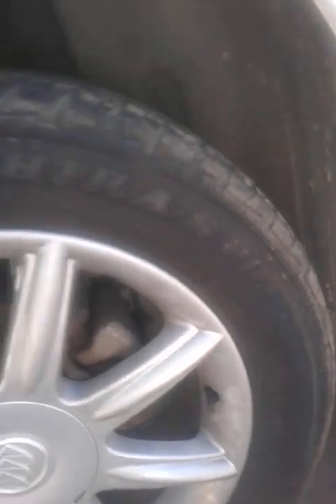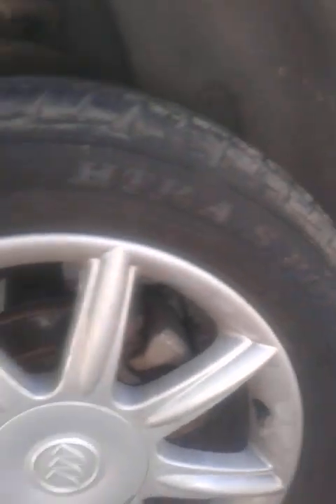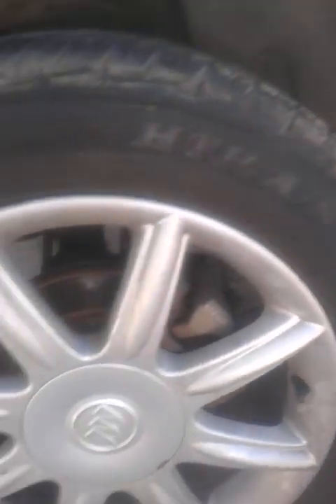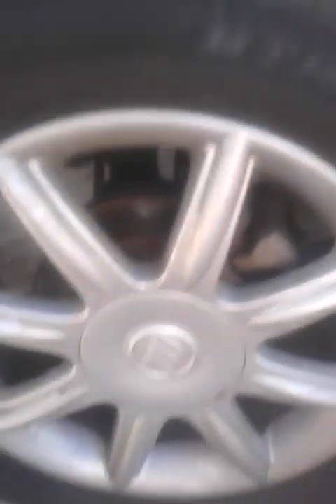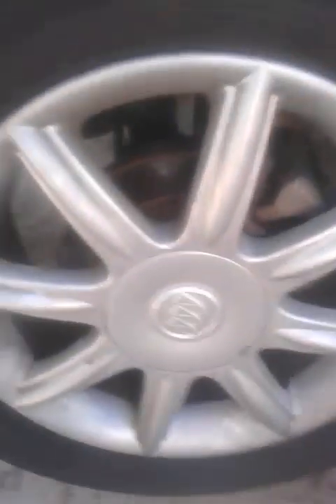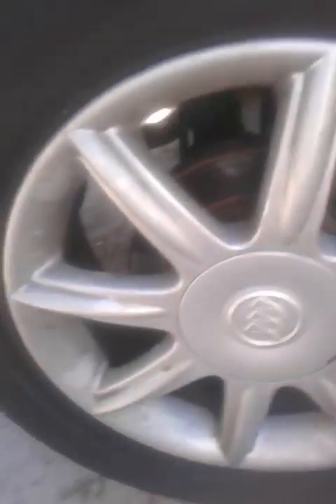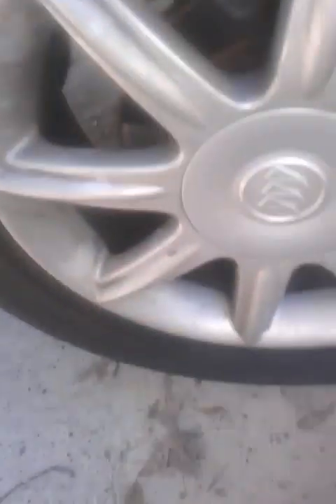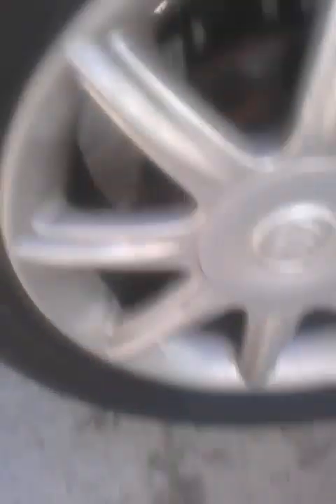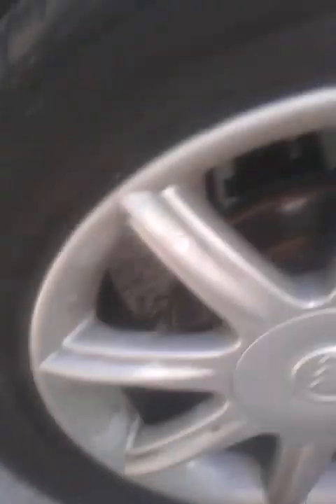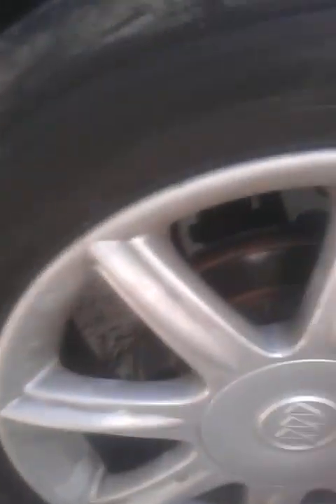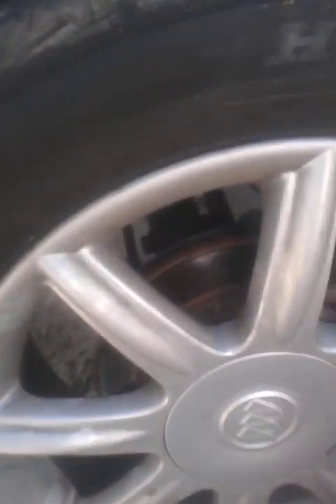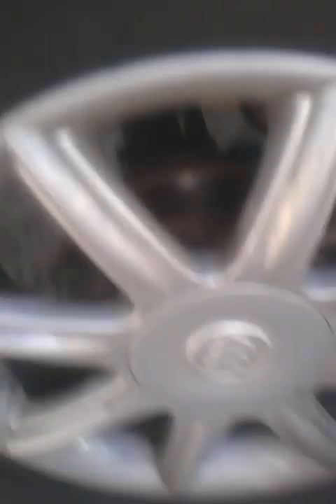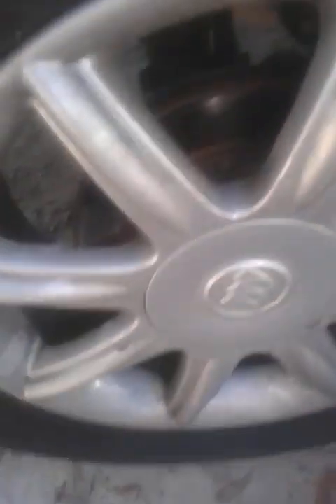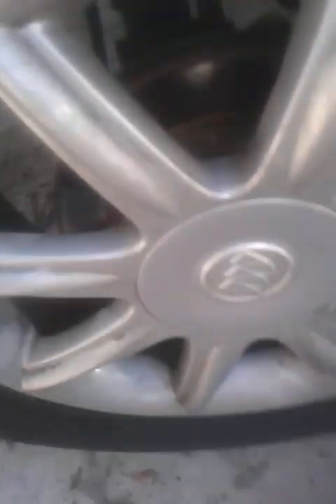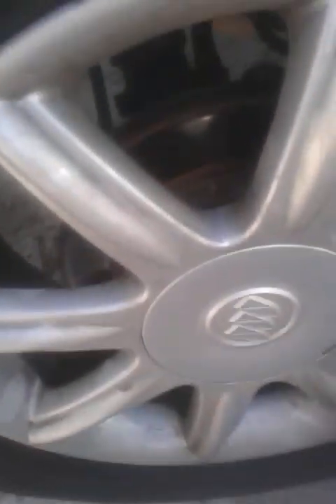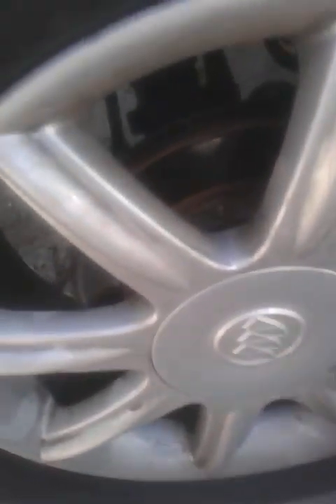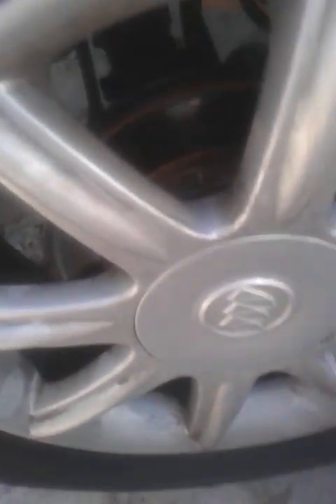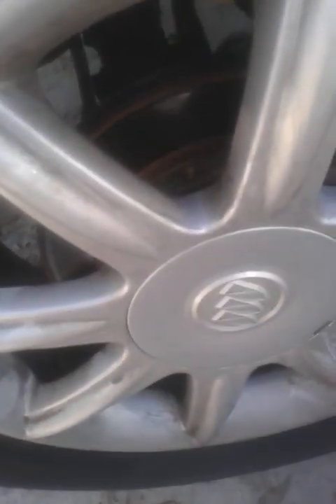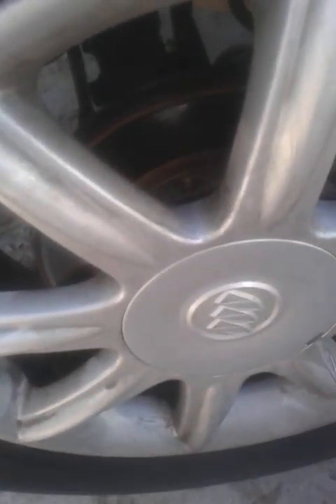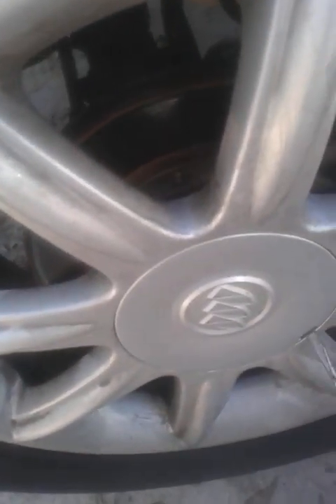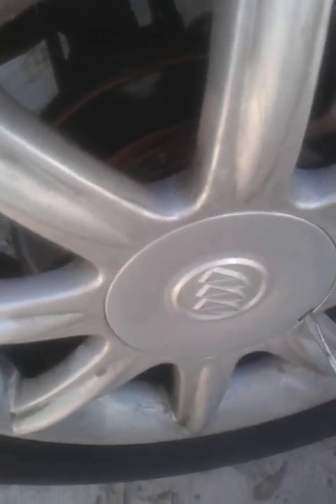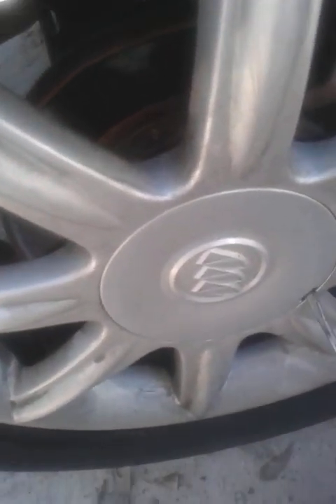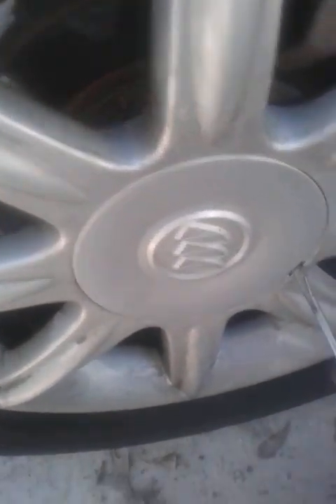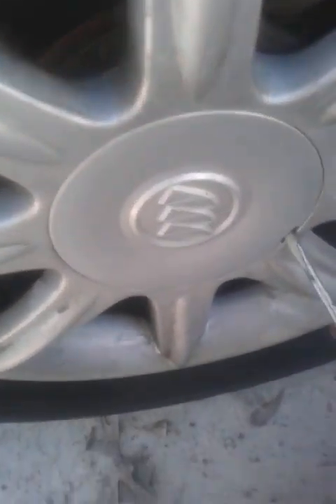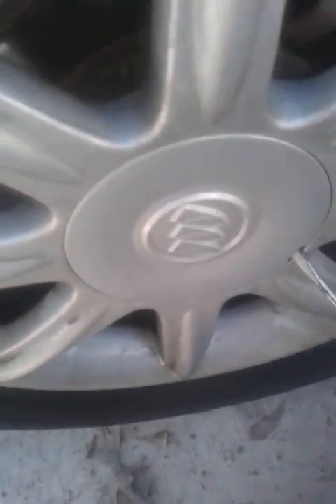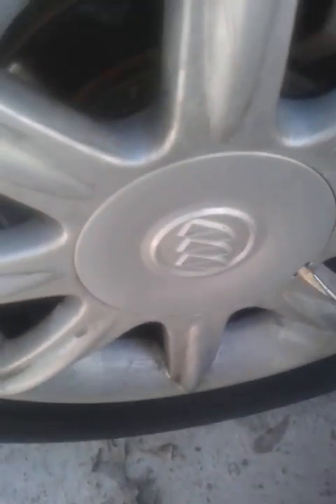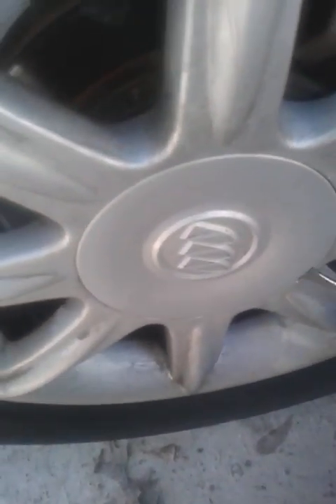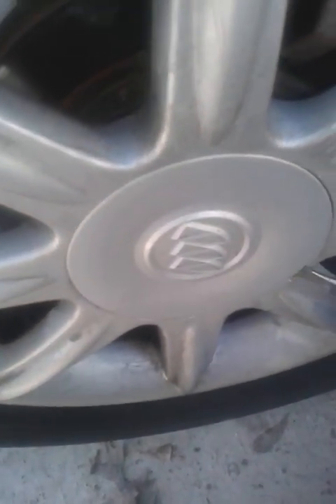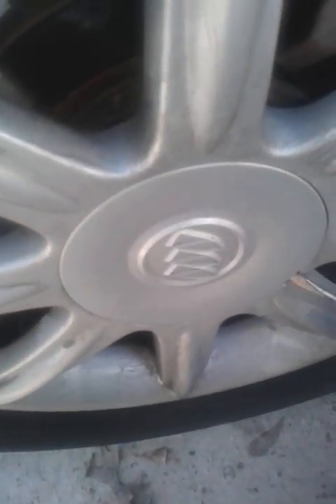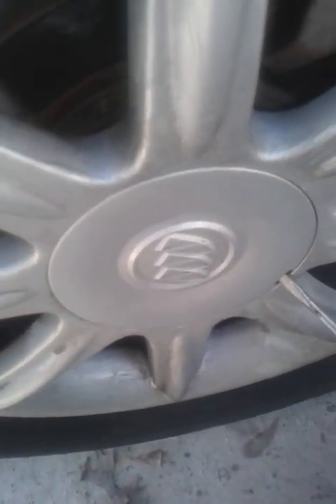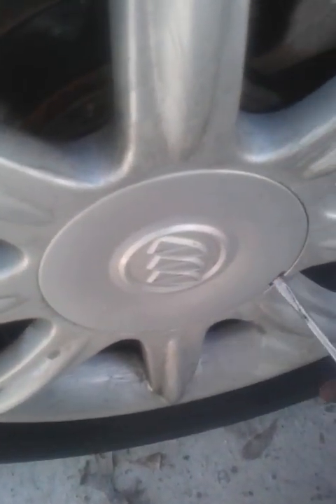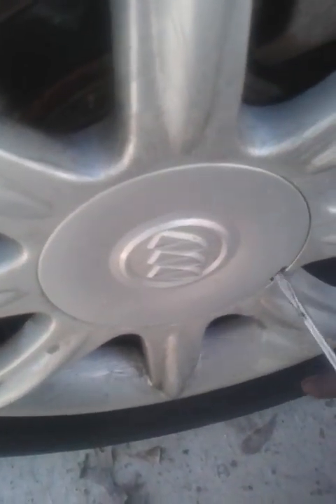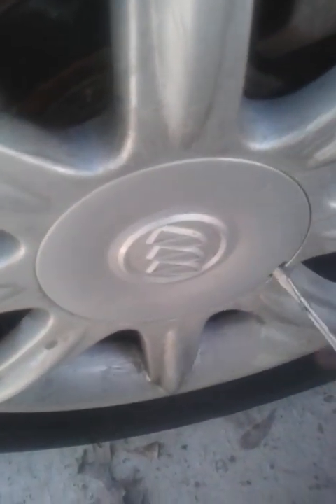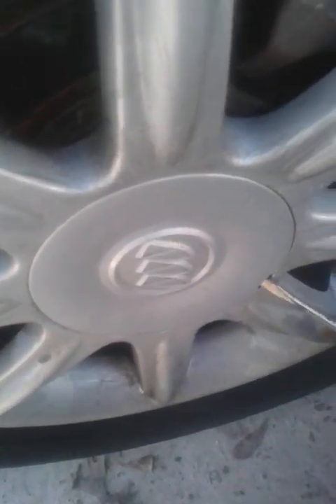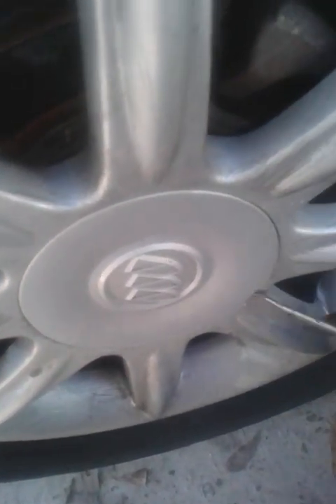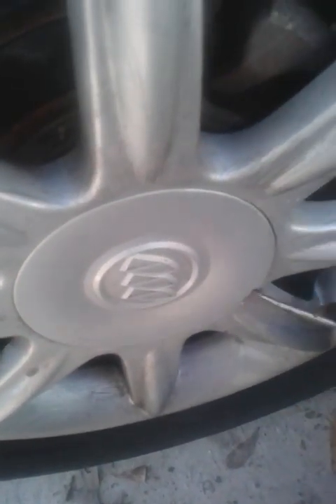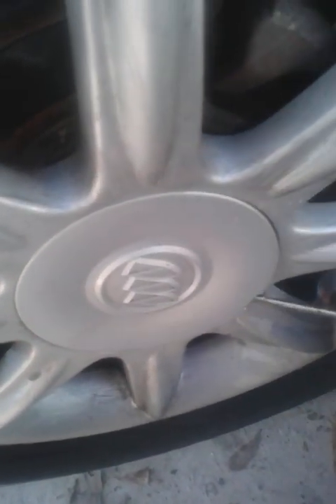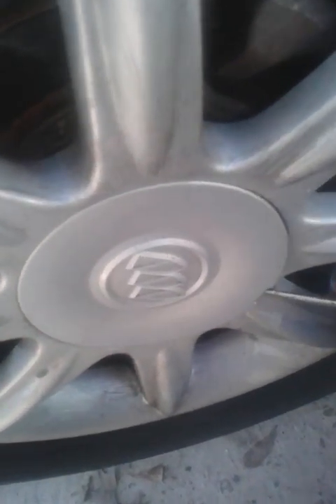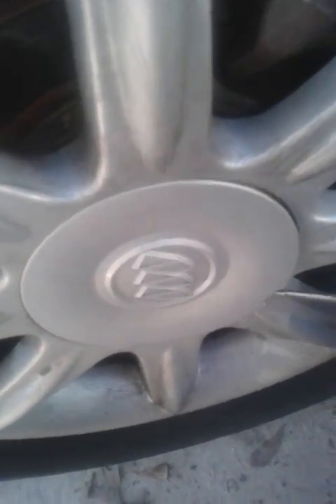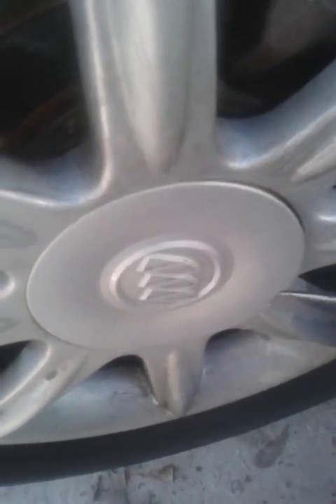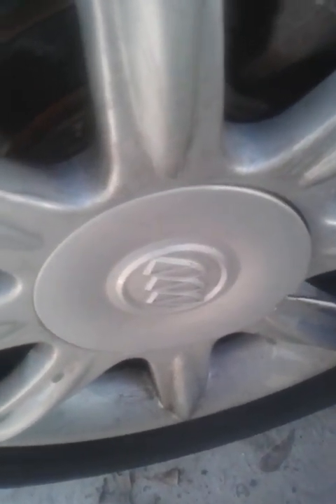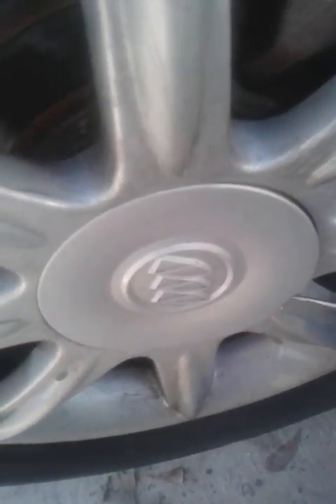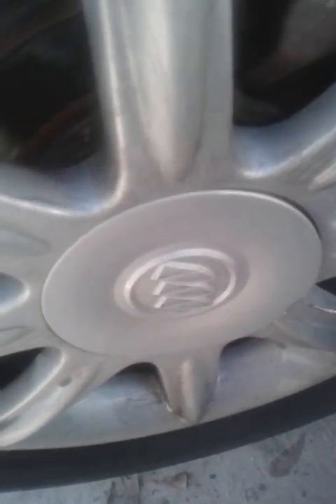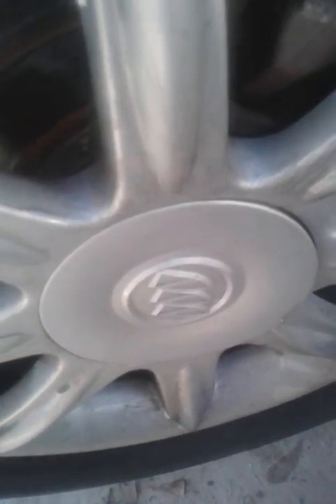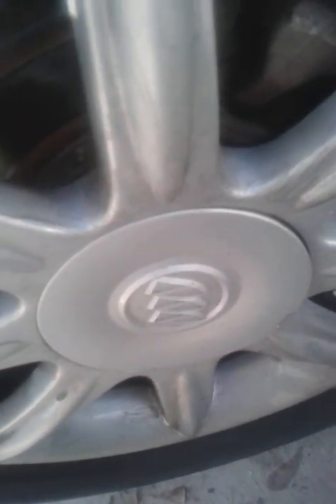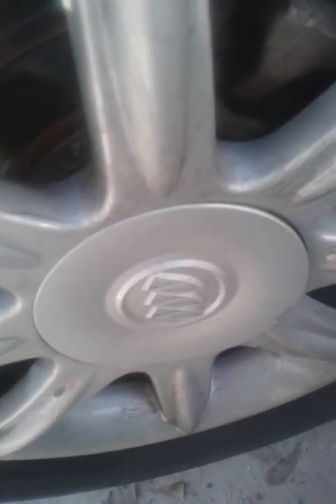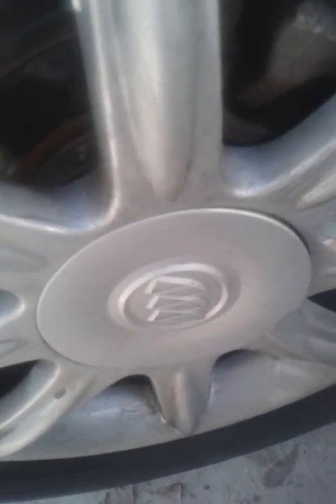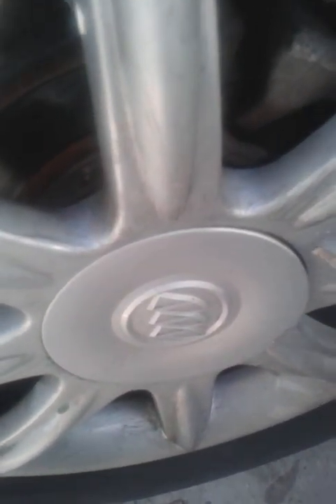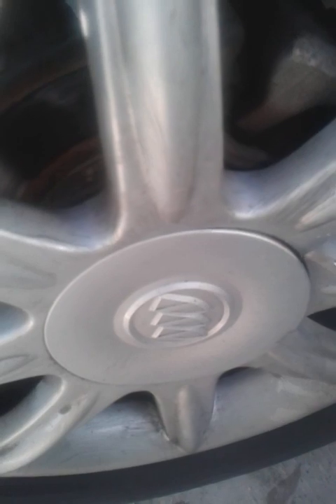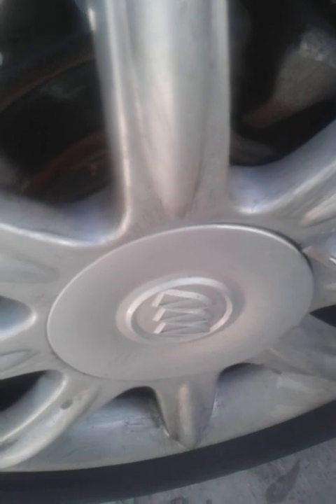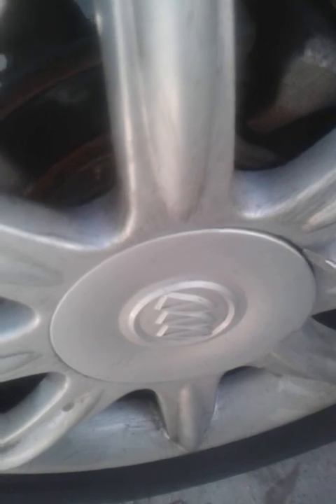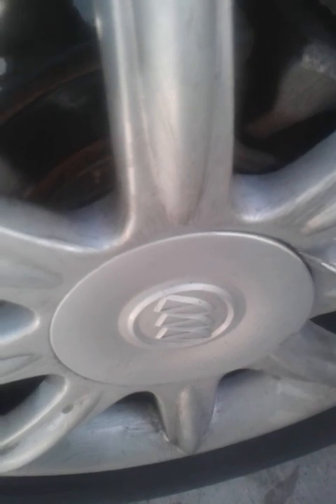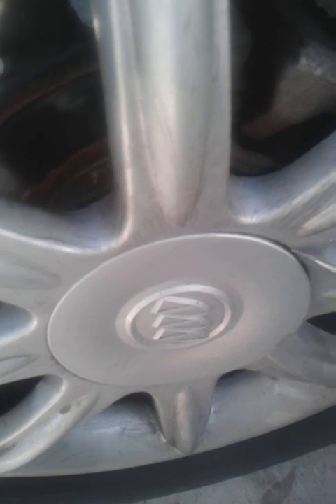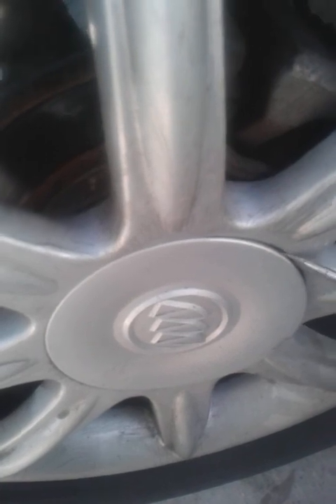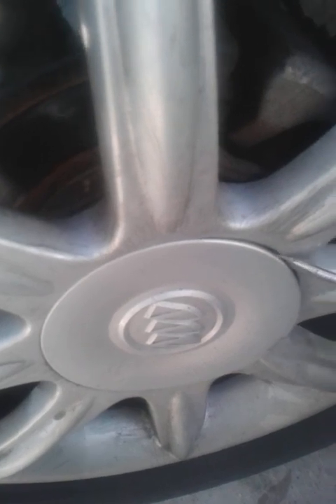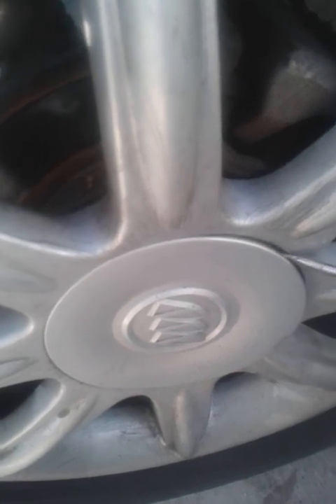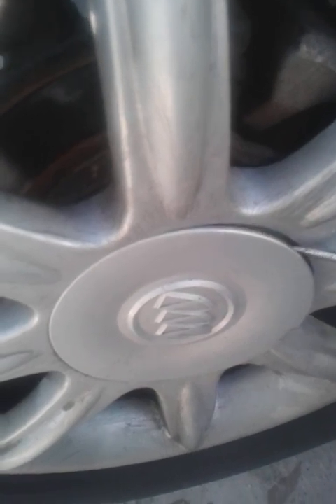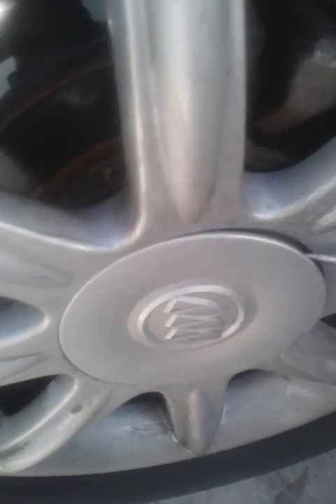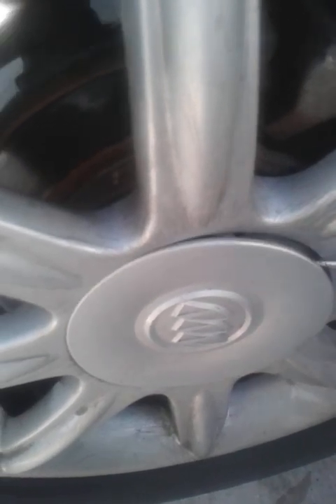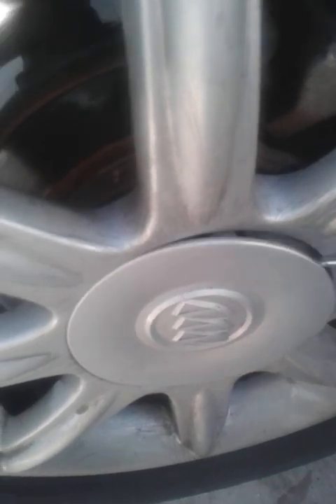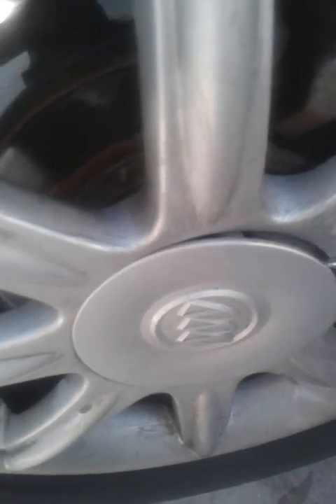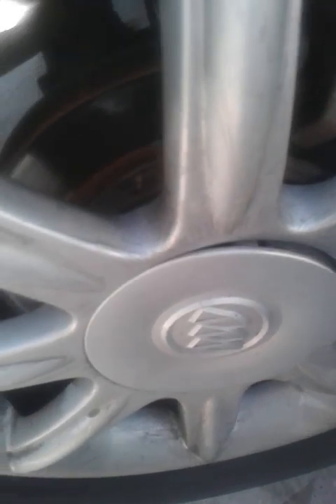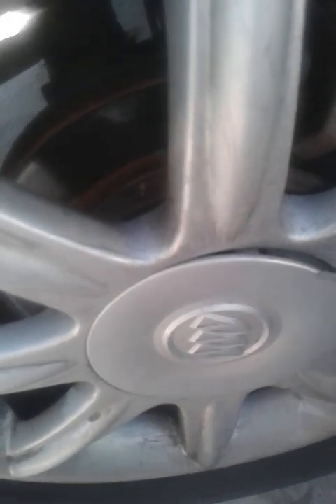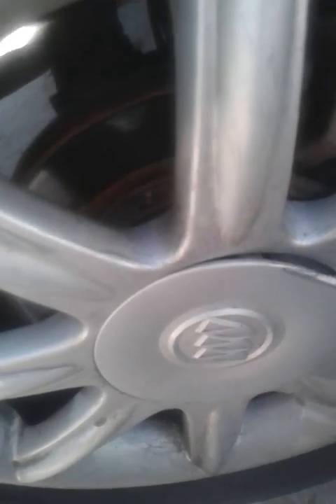First, get a flat-tip screwdriver and knock this cap off, all the way around without damaging it.